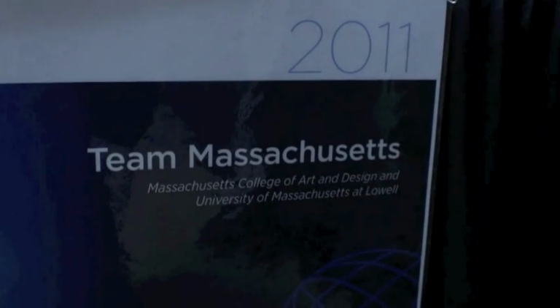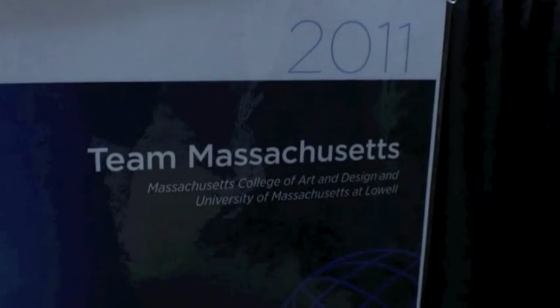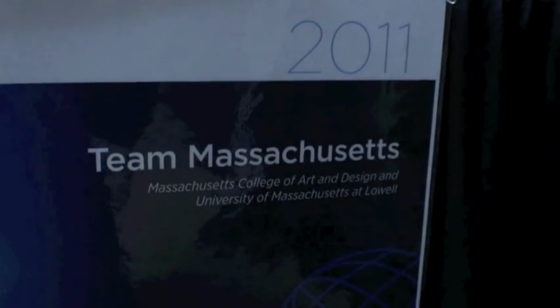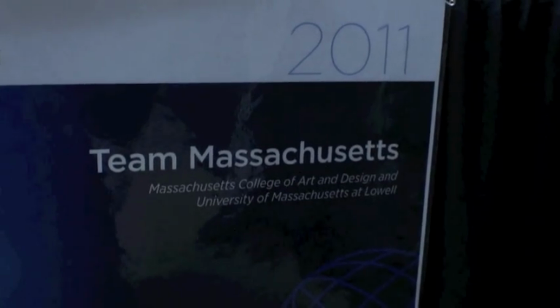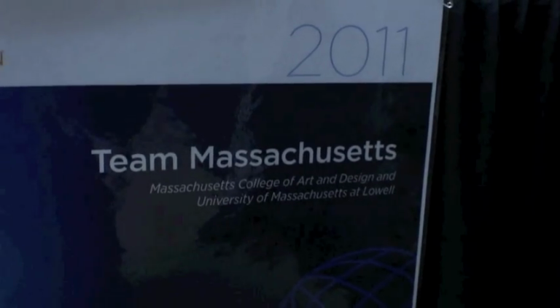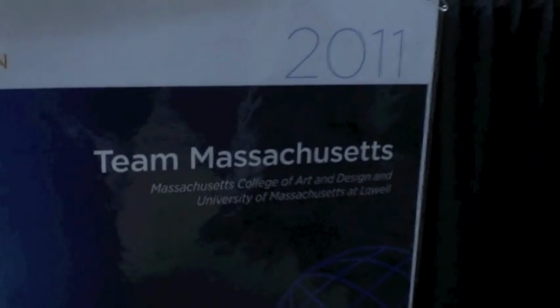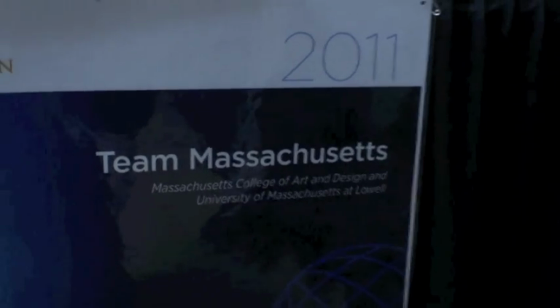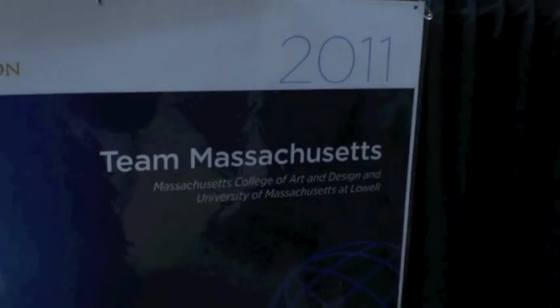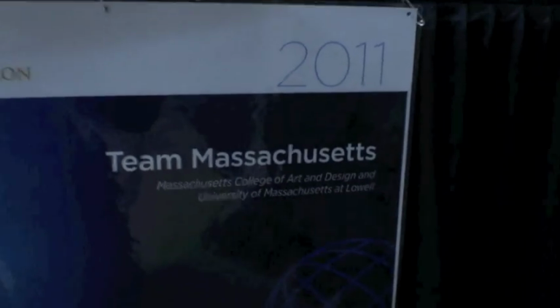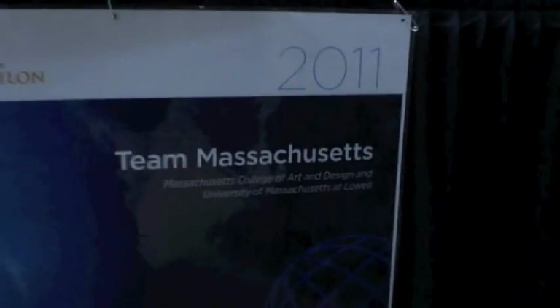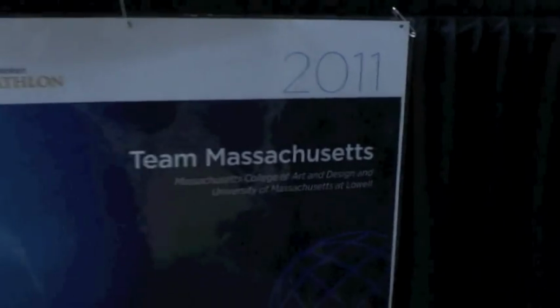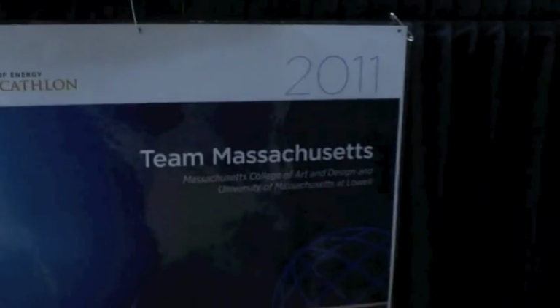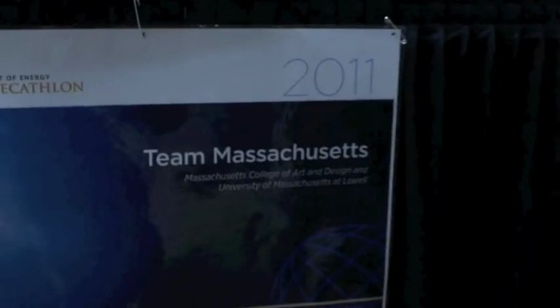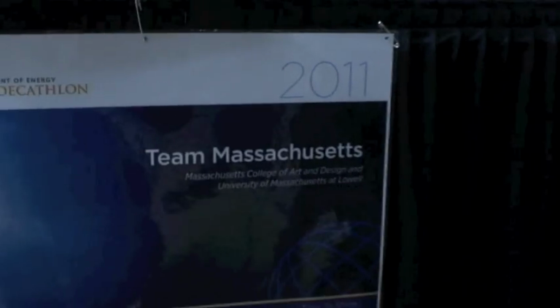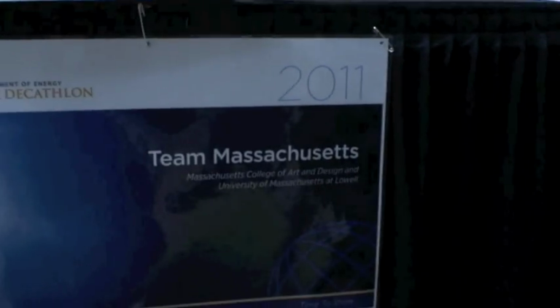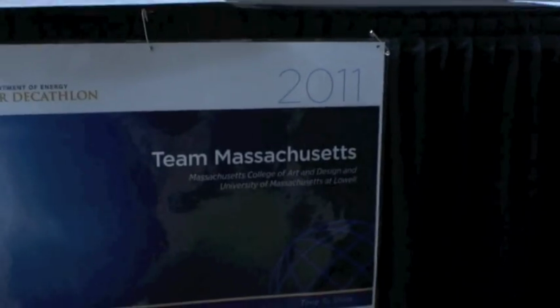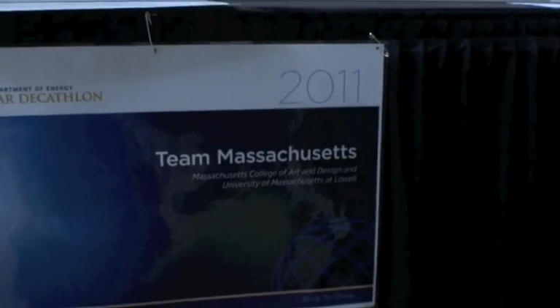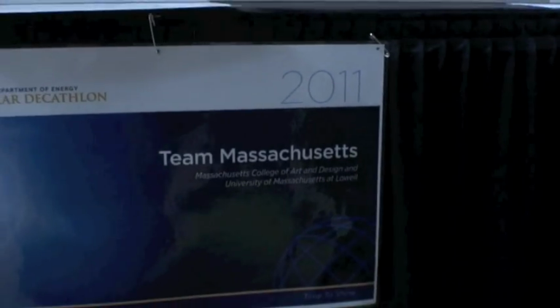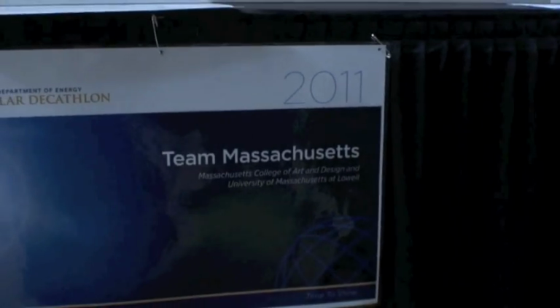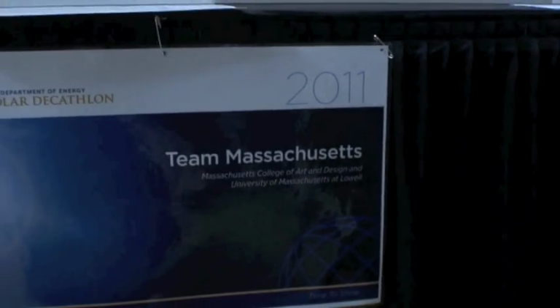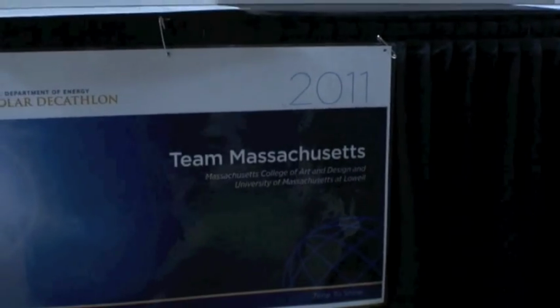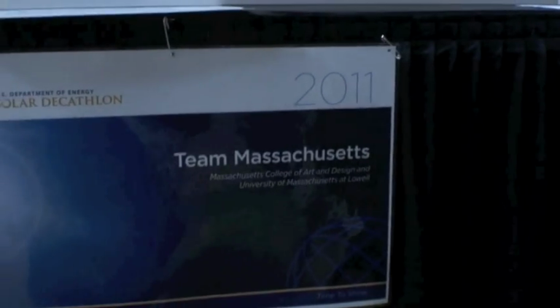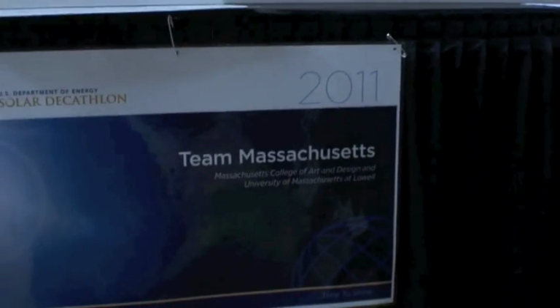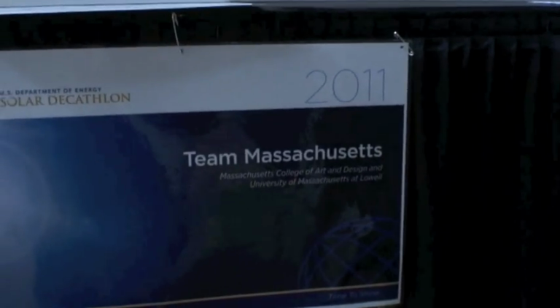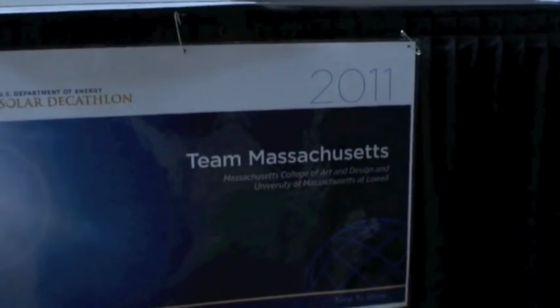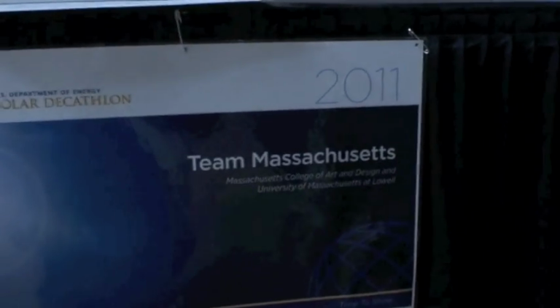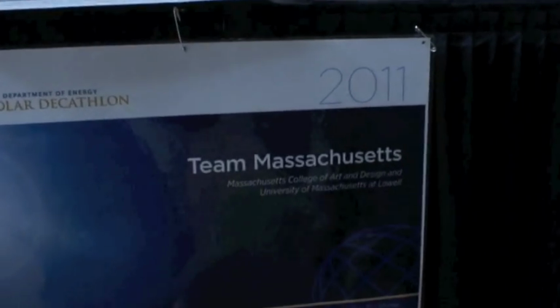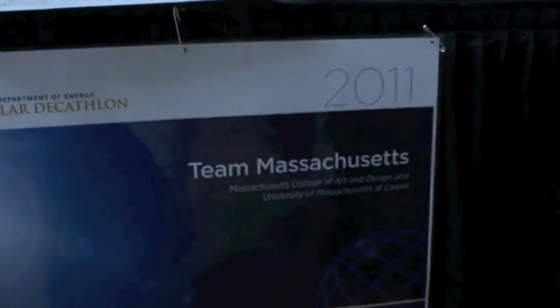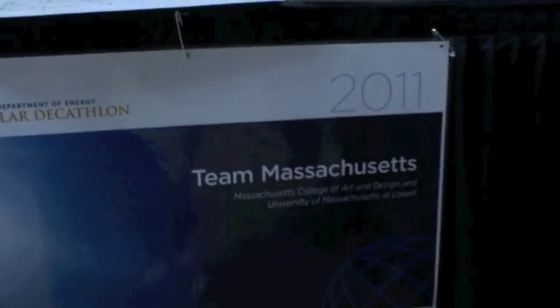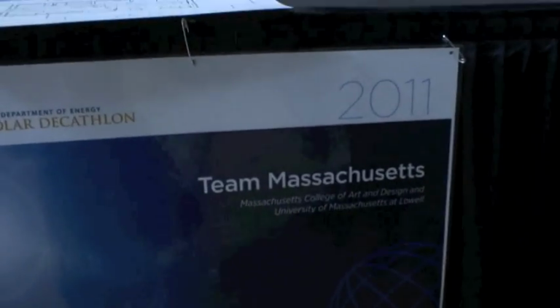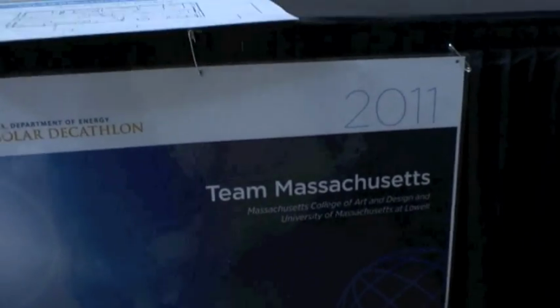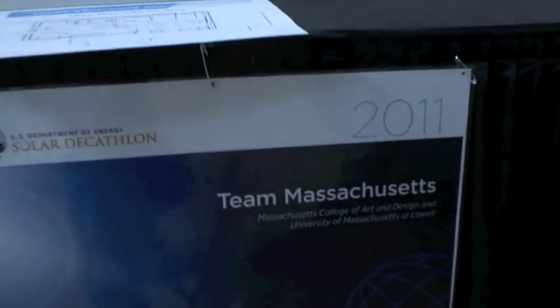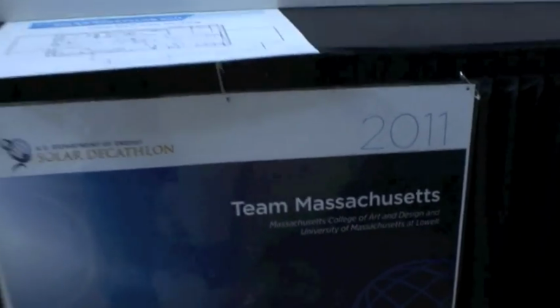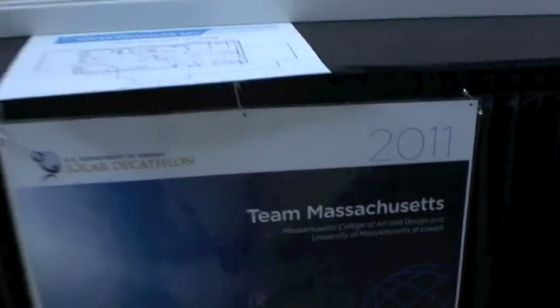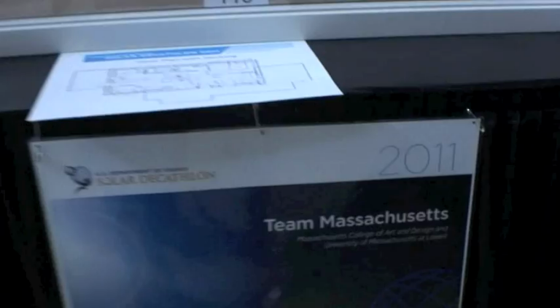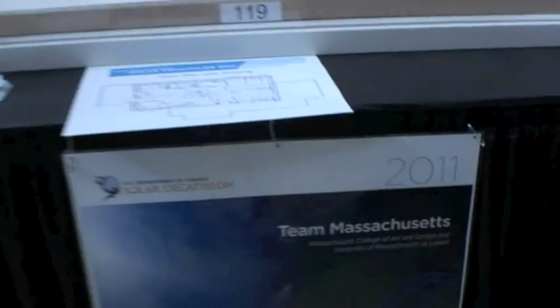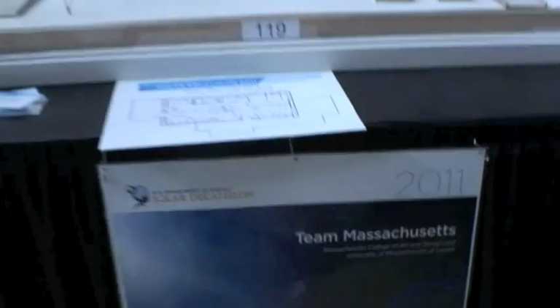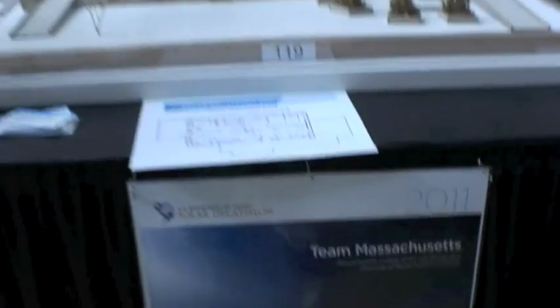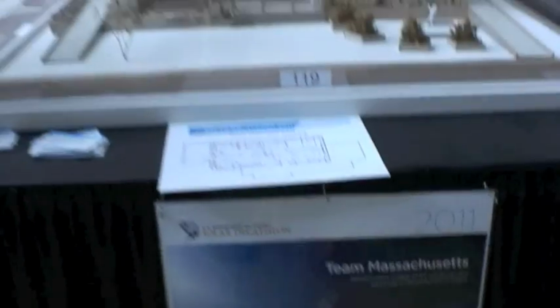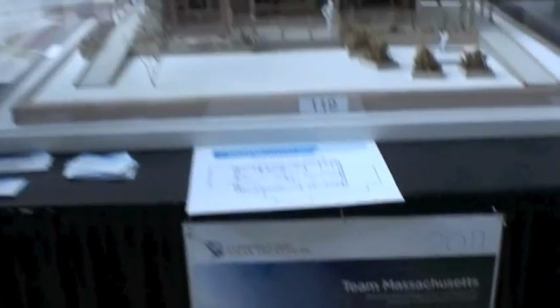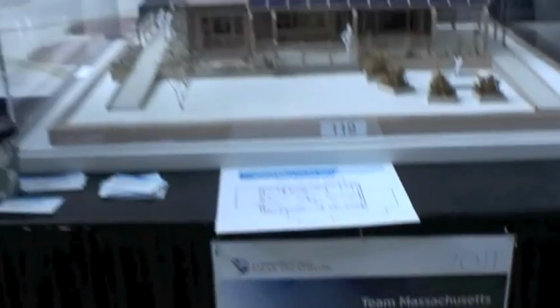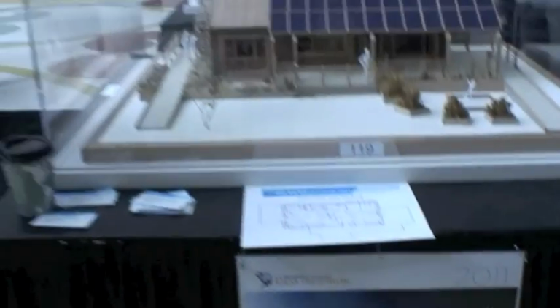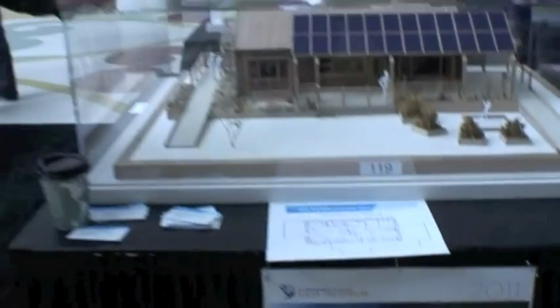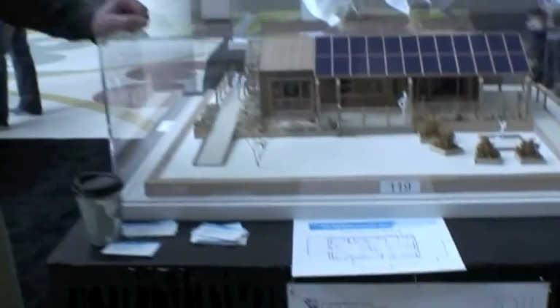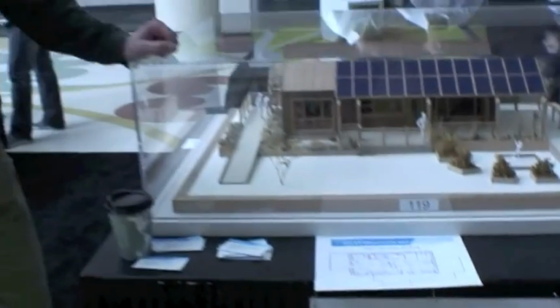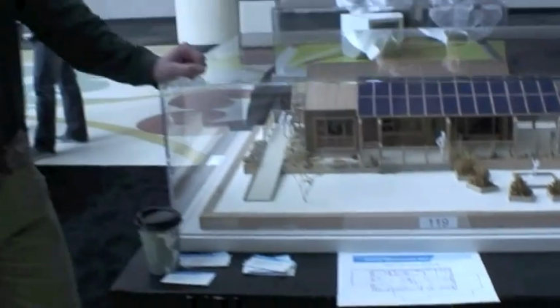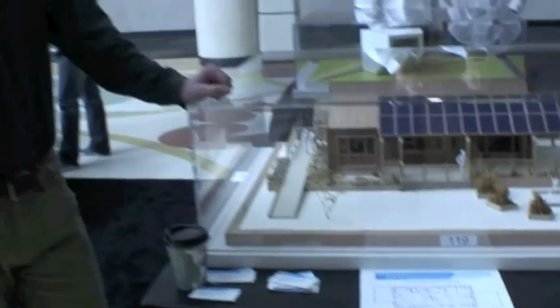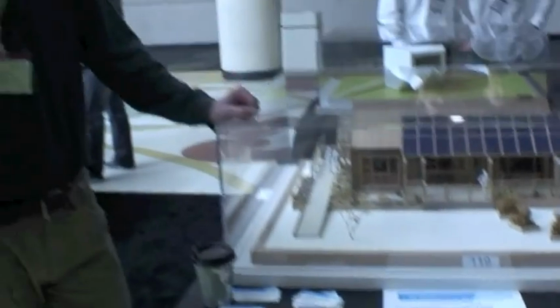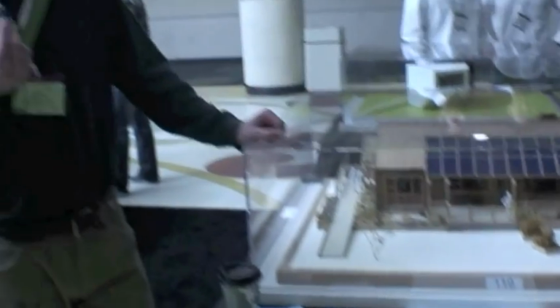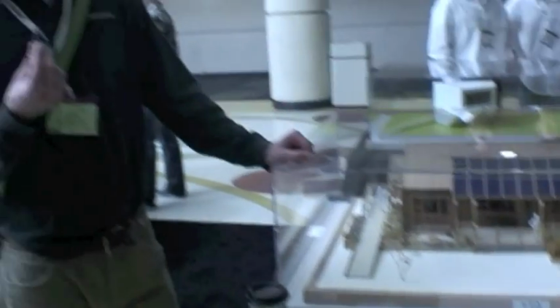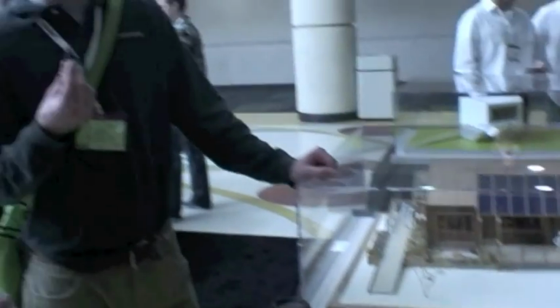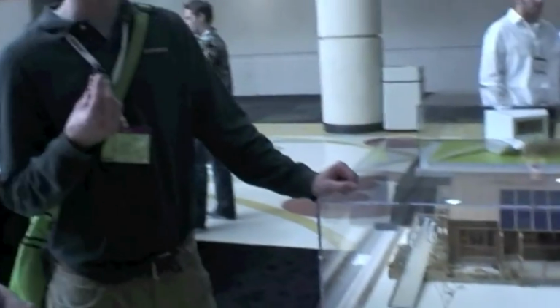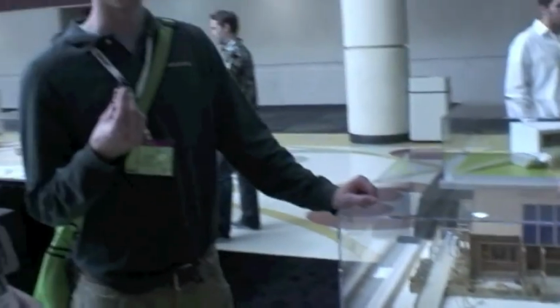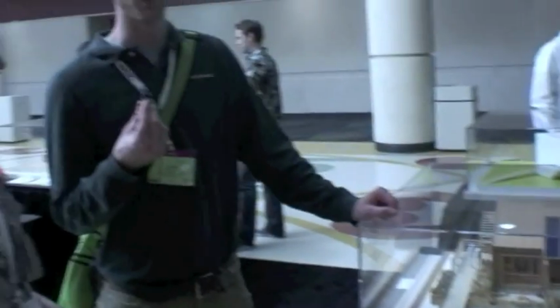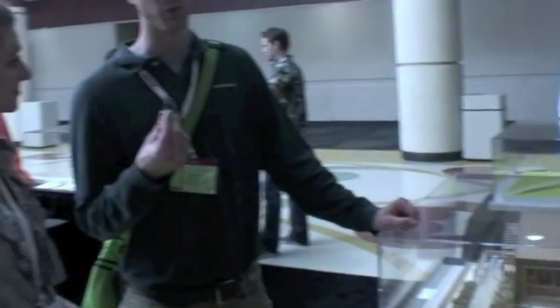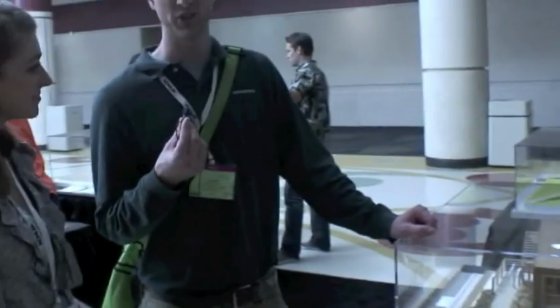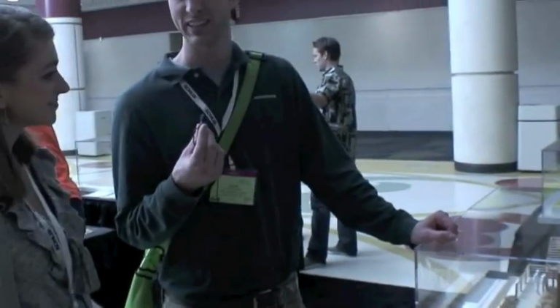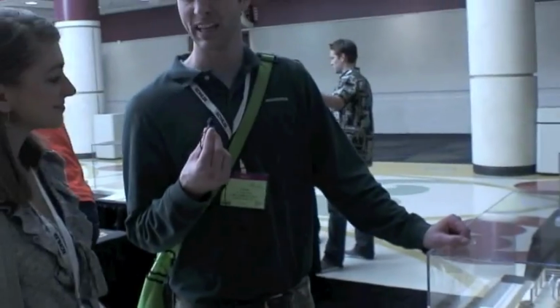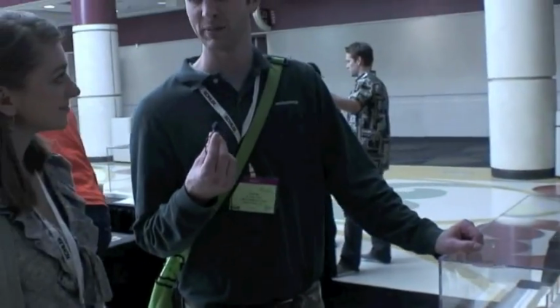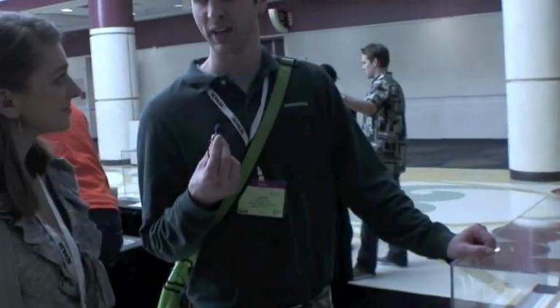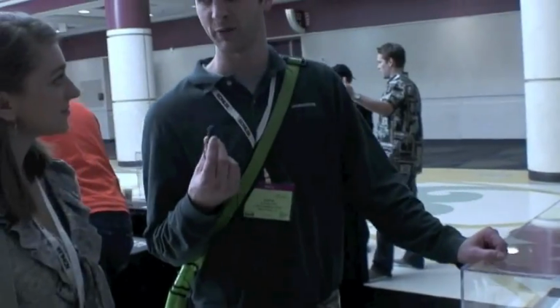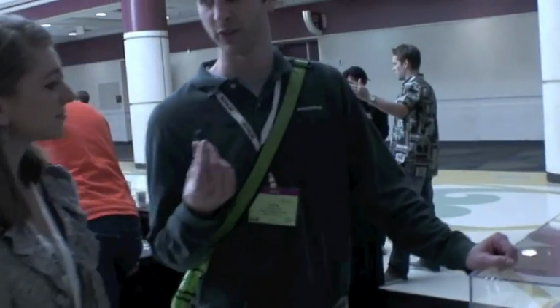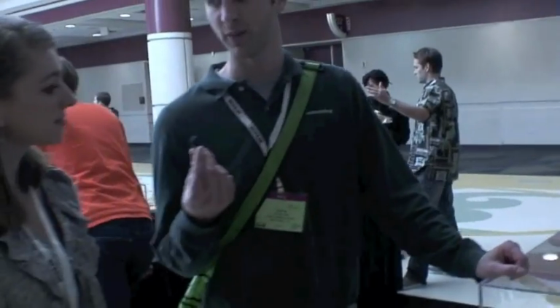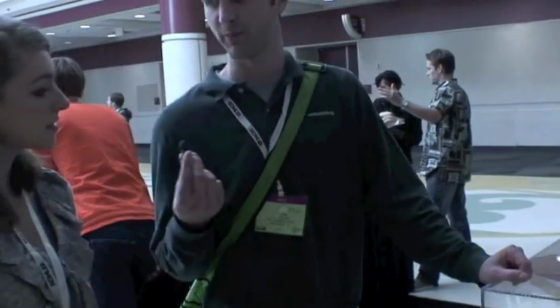I'm here with Yvonne from Team Massachusetts, and she's going to tell us a little bit about their project called the 4D Home. Where does that name come from?